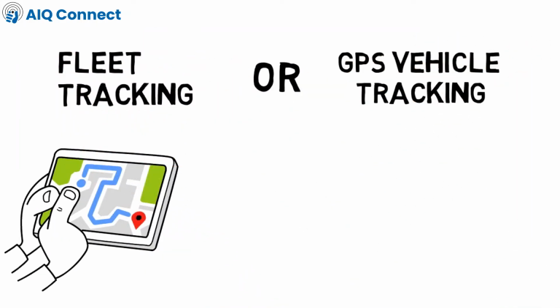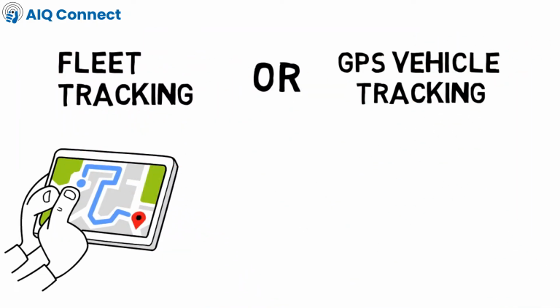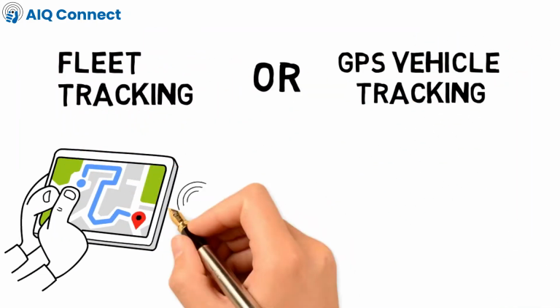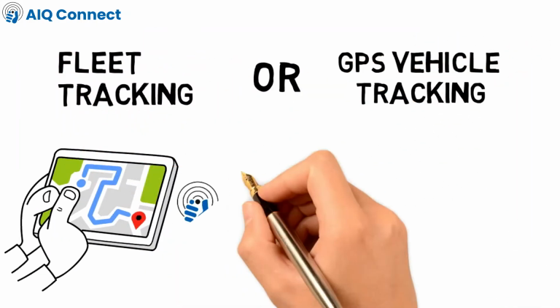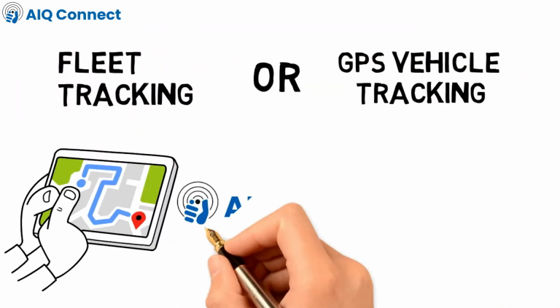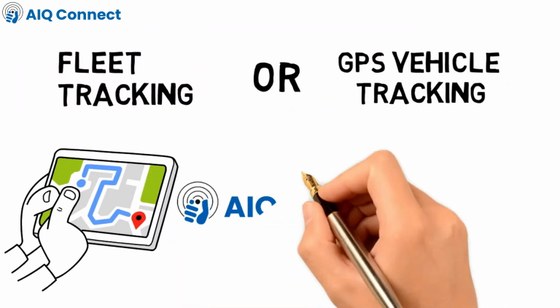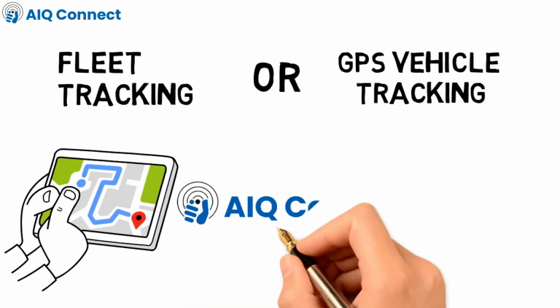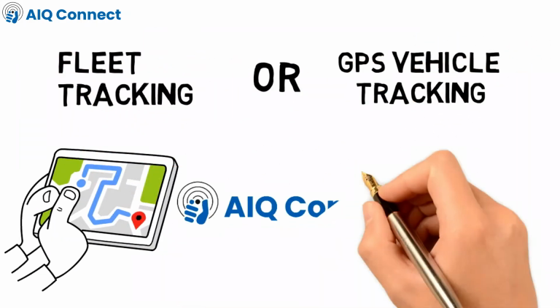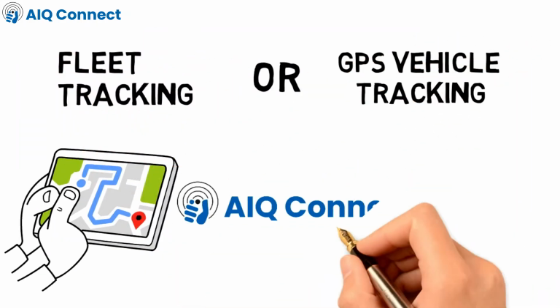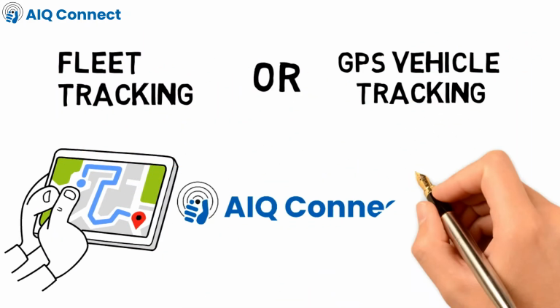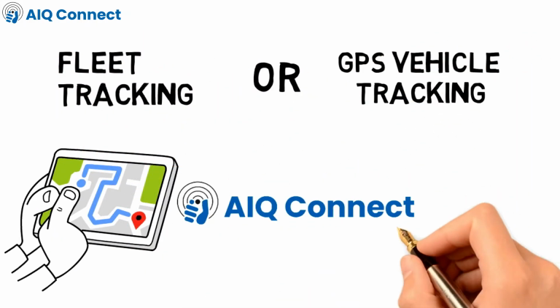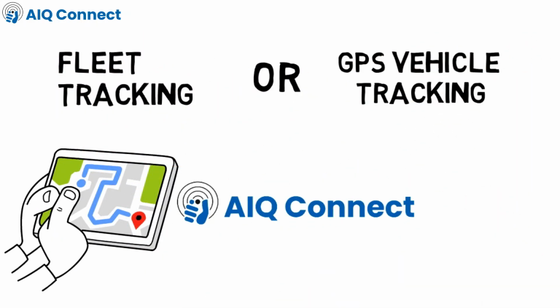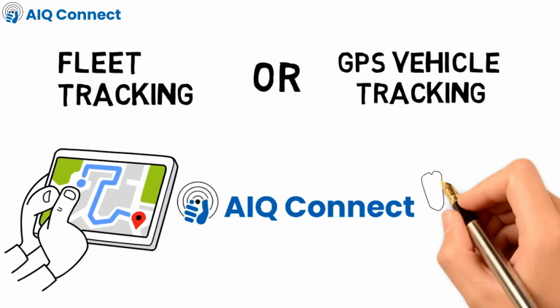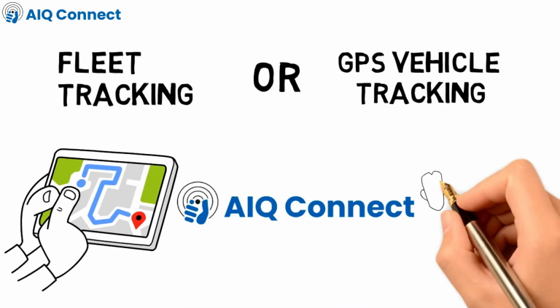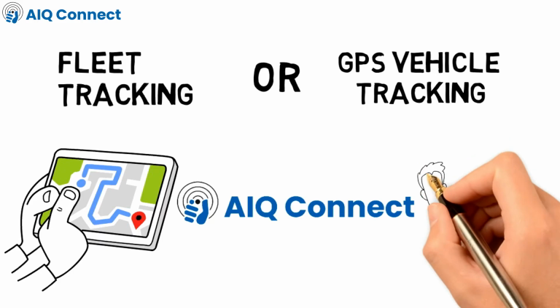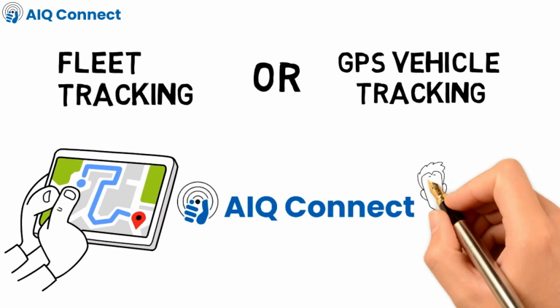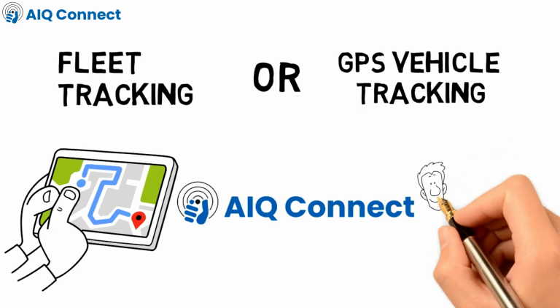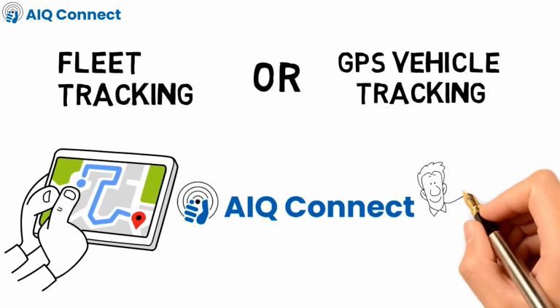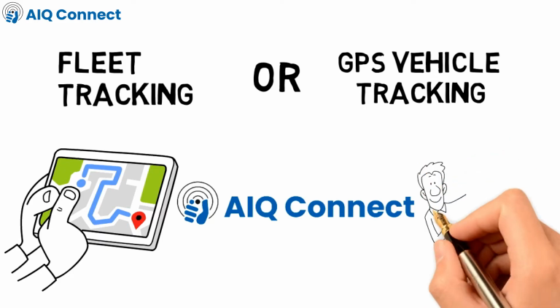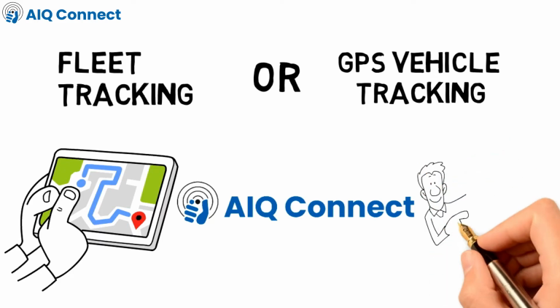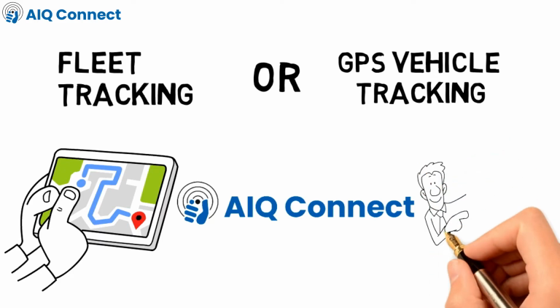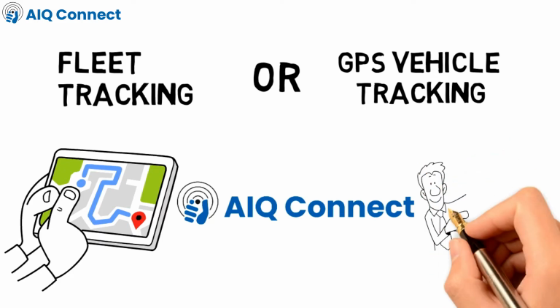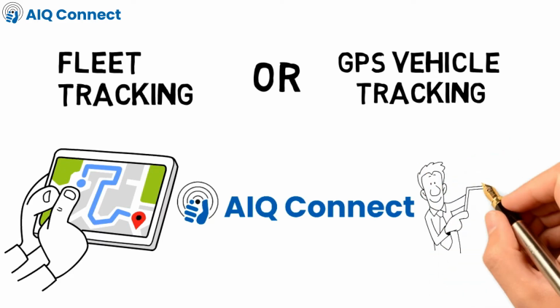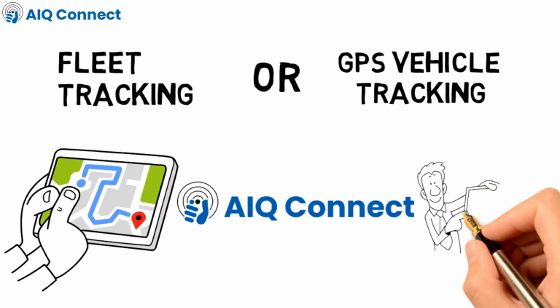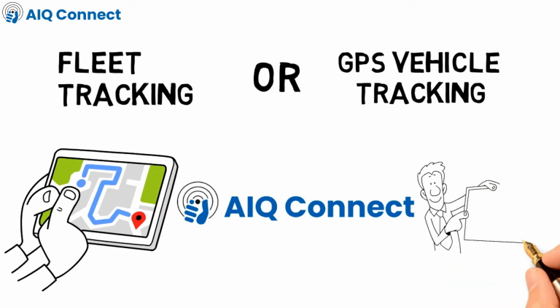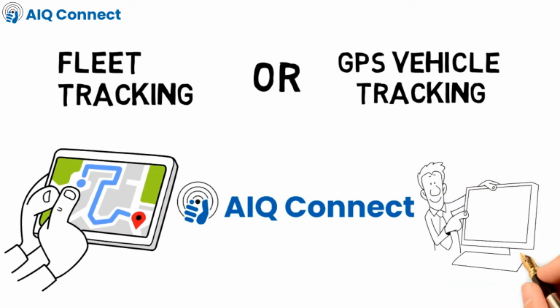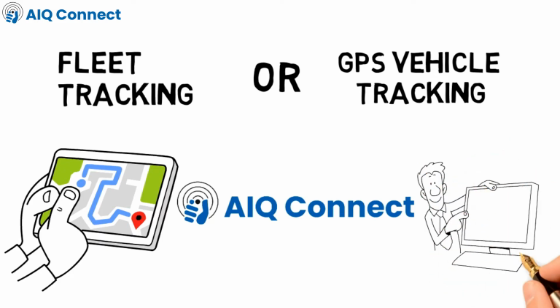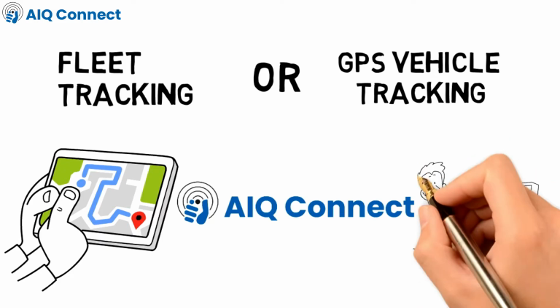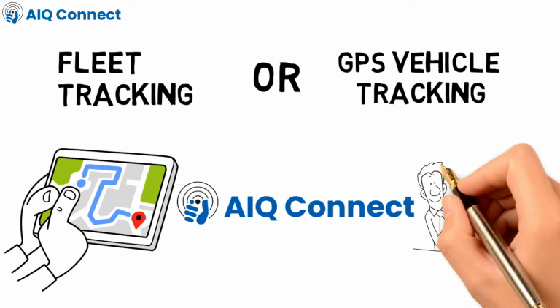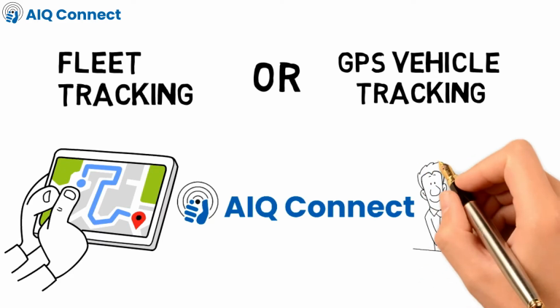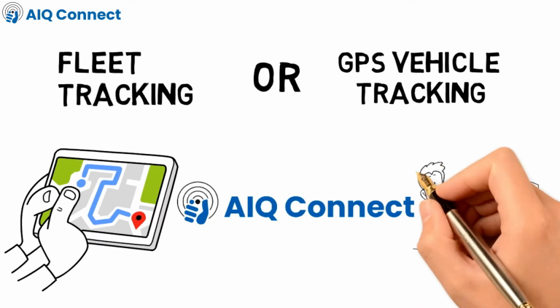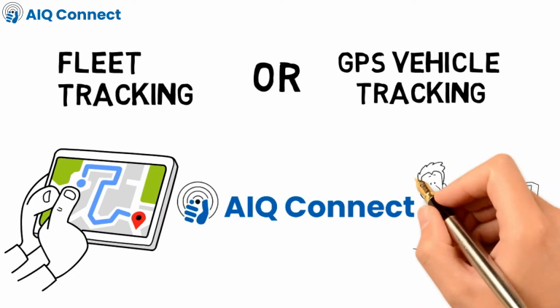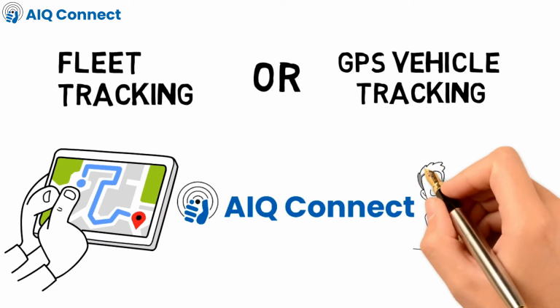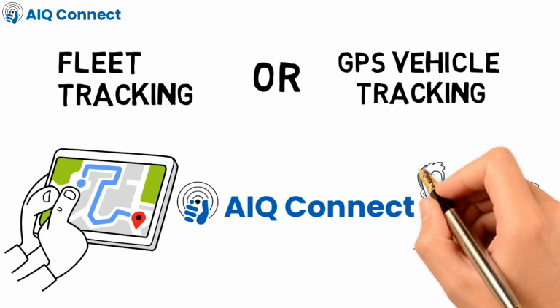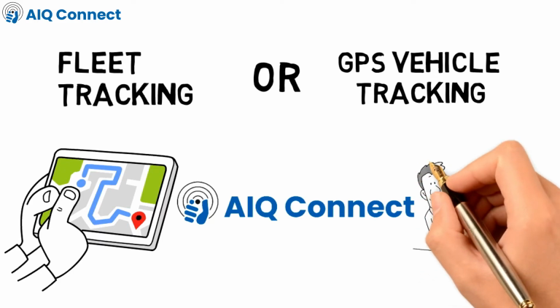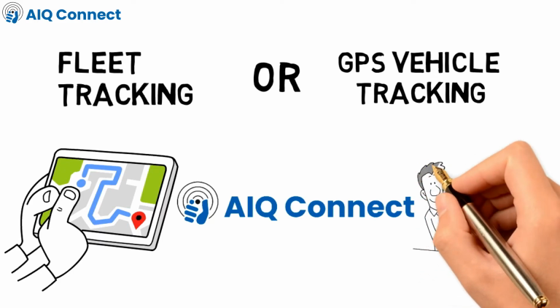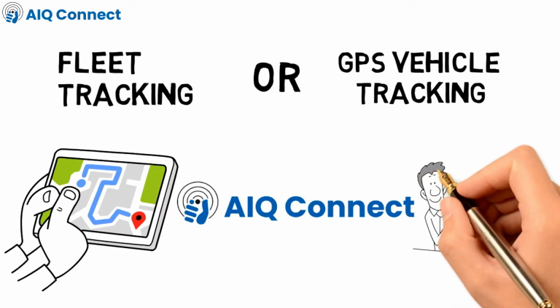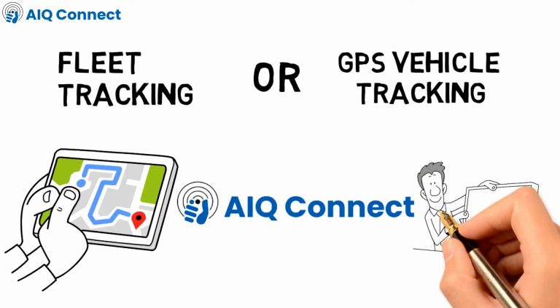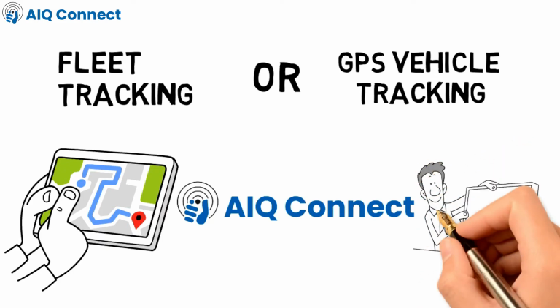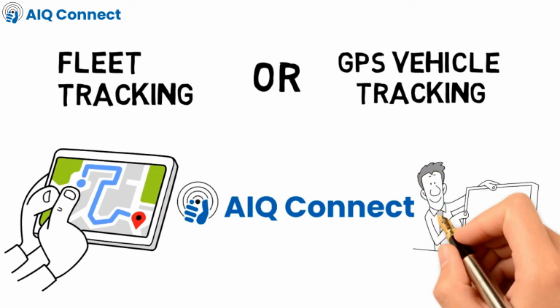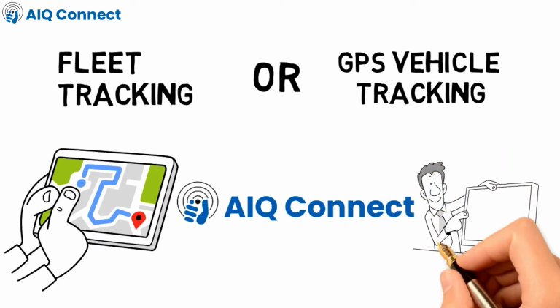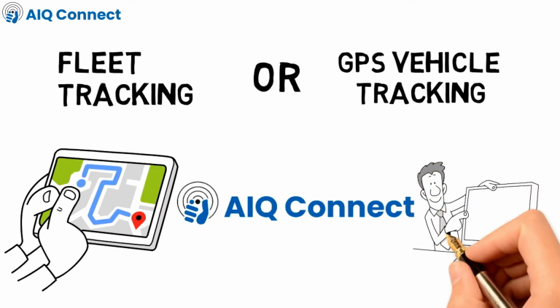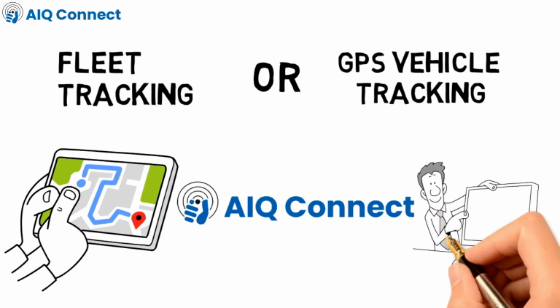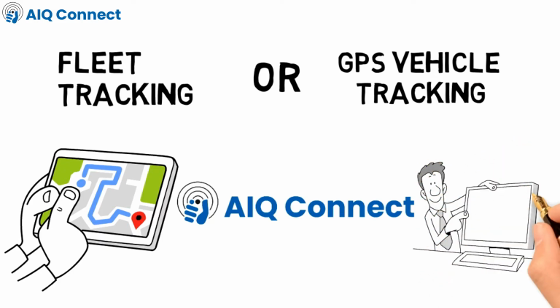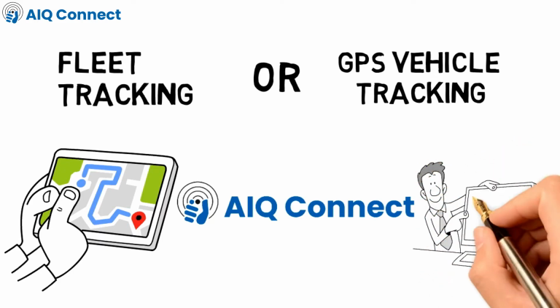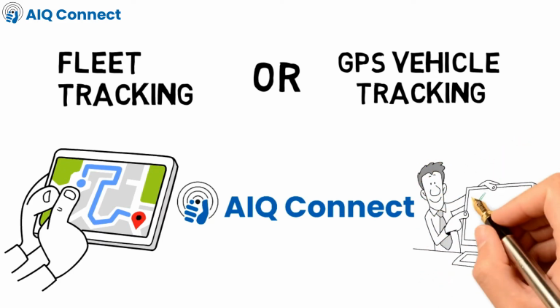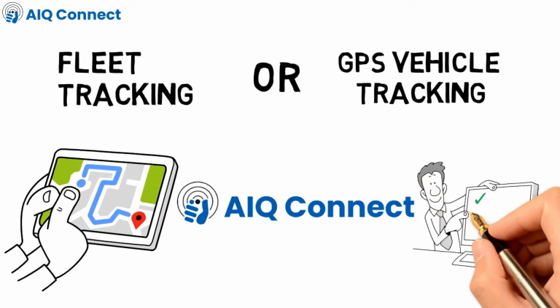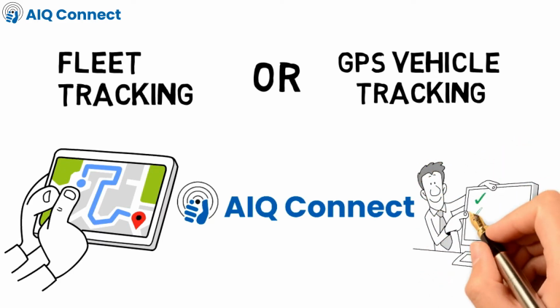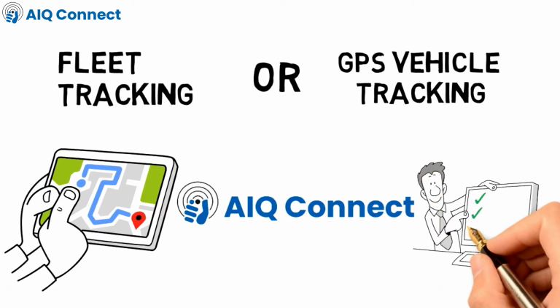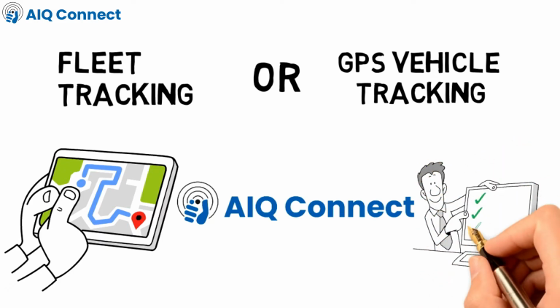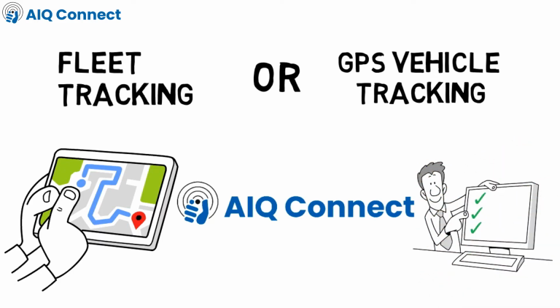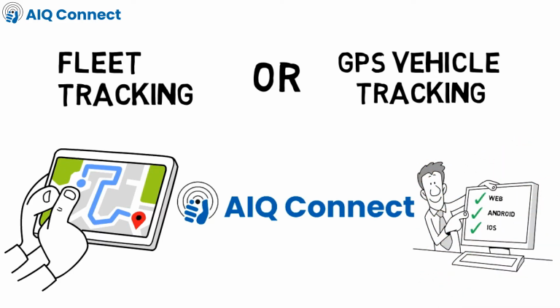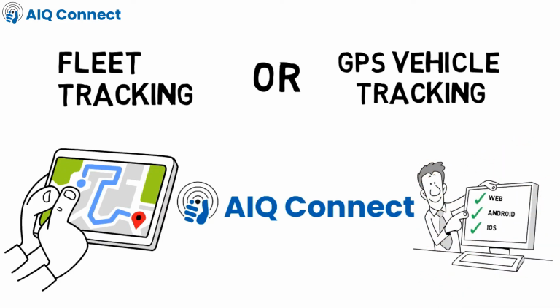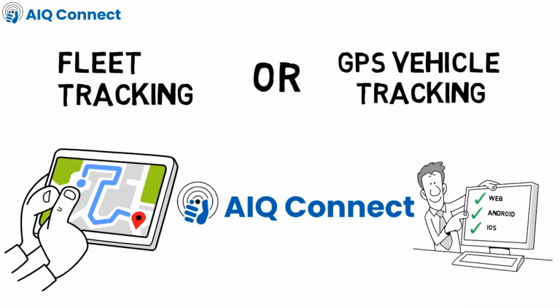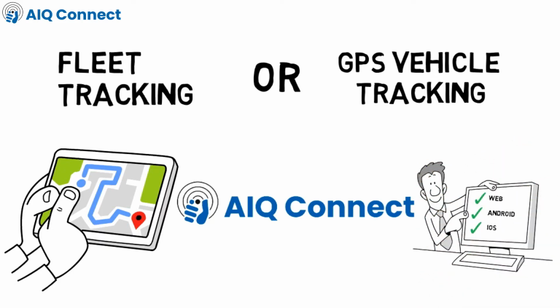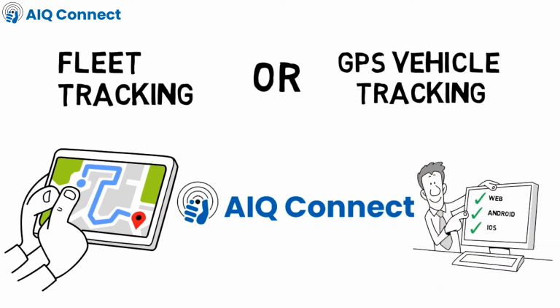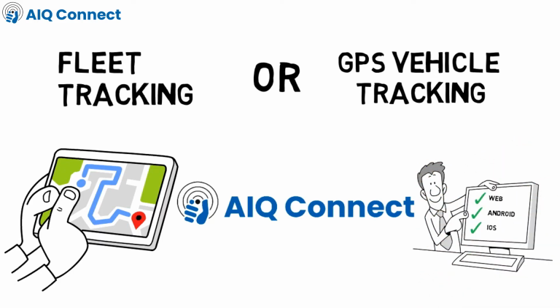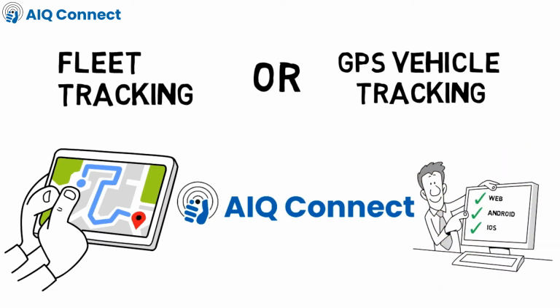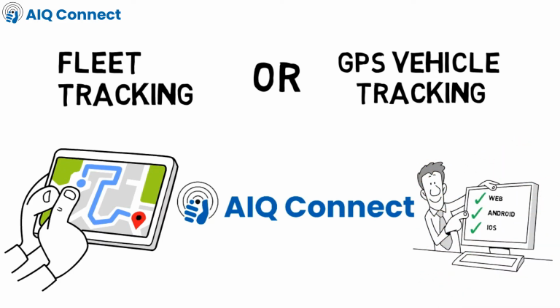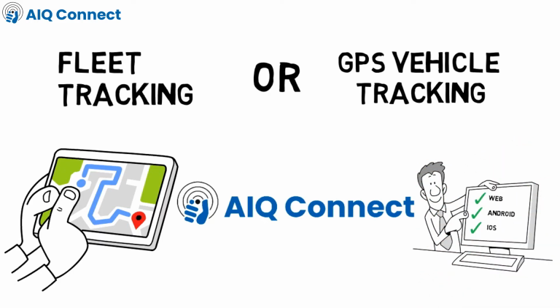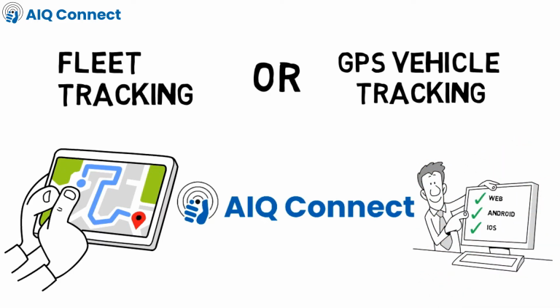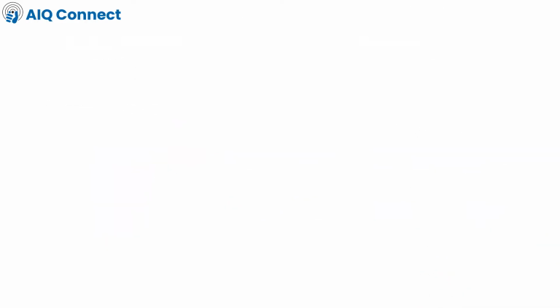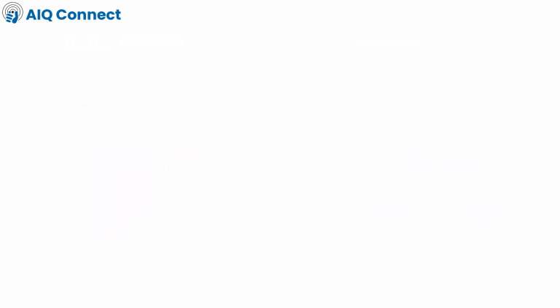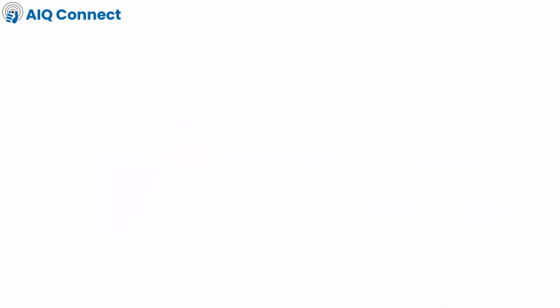AIQ Connect is one of the best and simple to use tracking platform applications for web, Android and iOS.